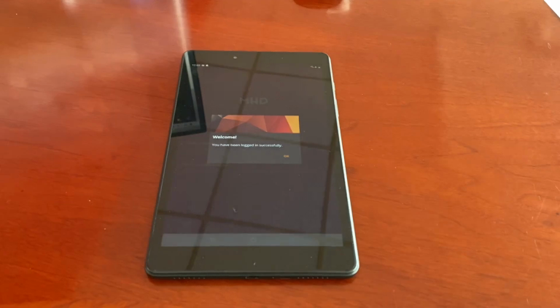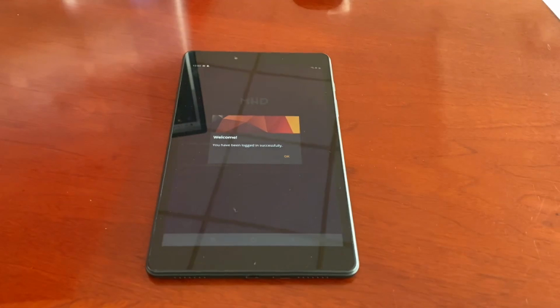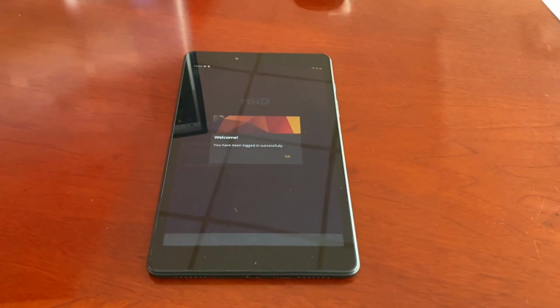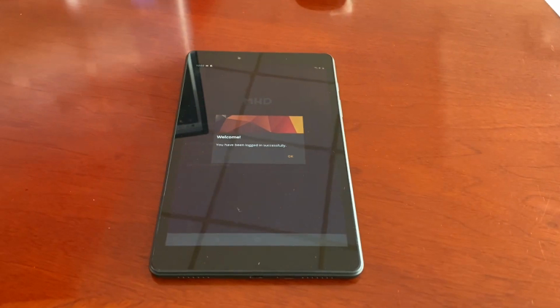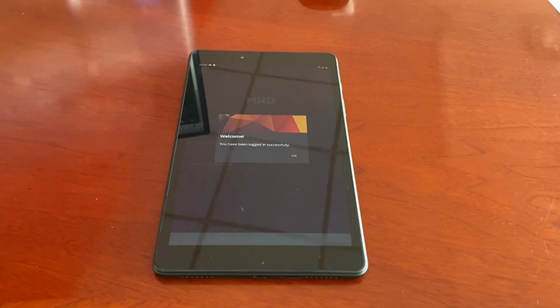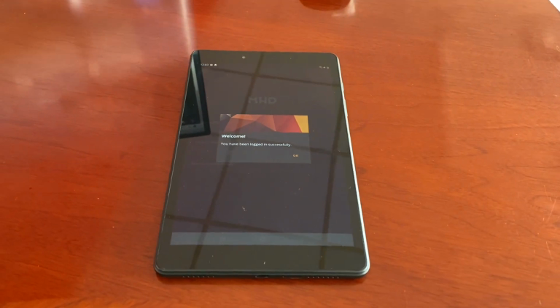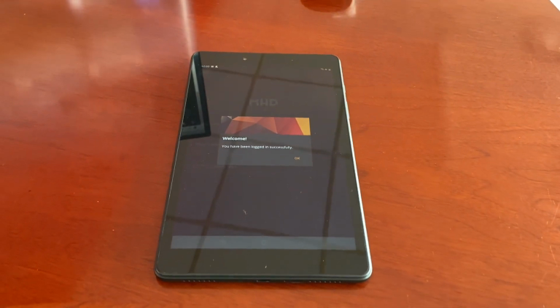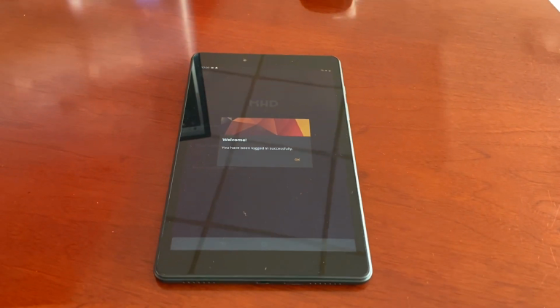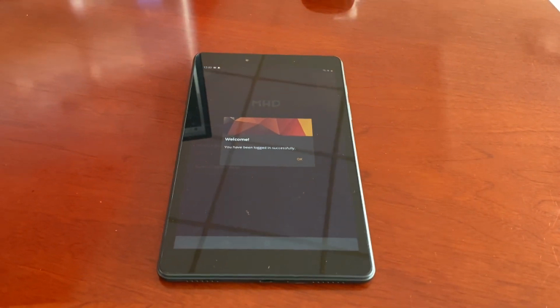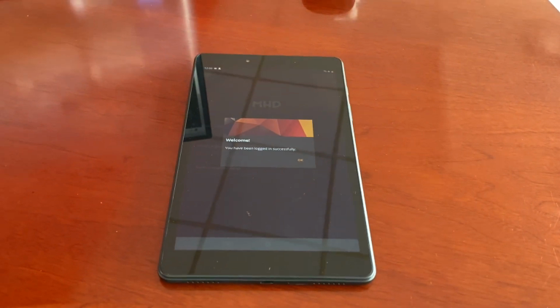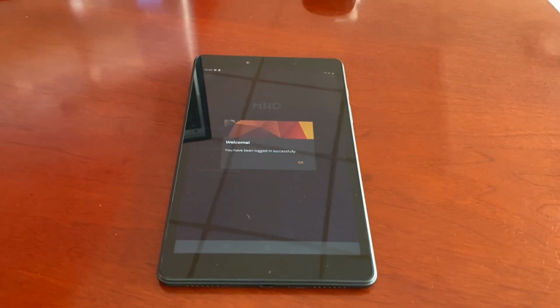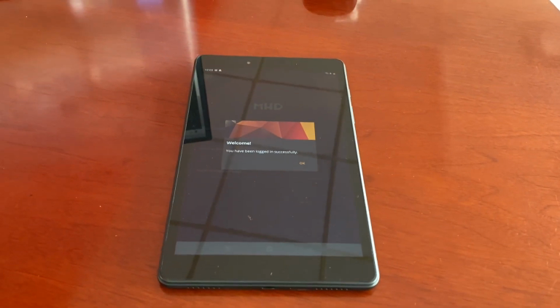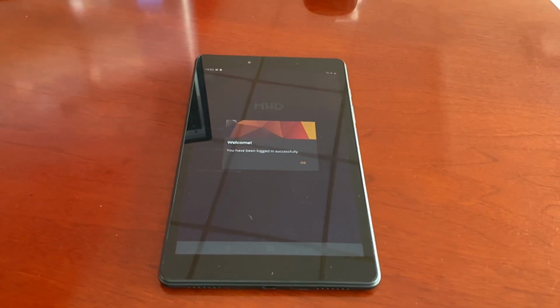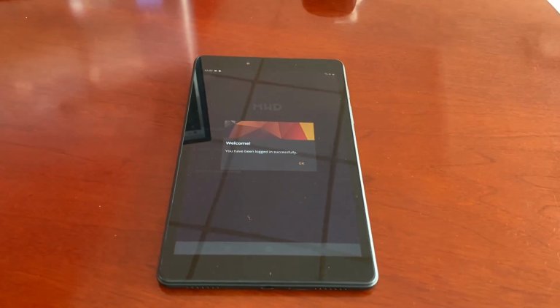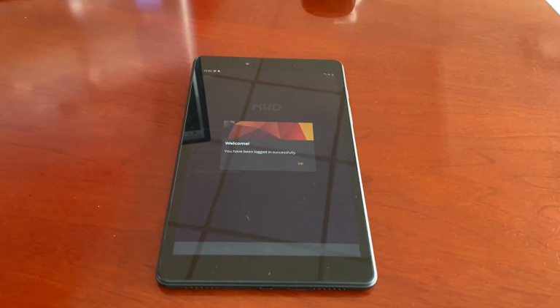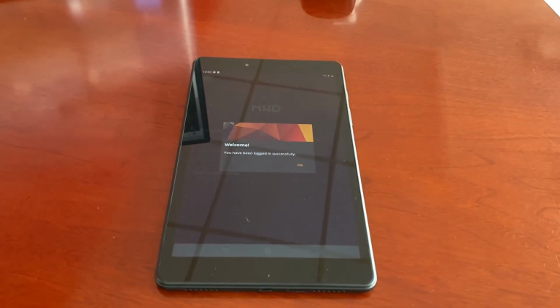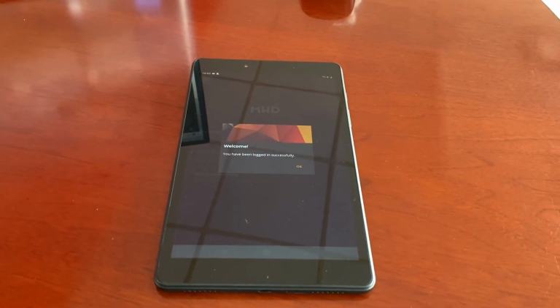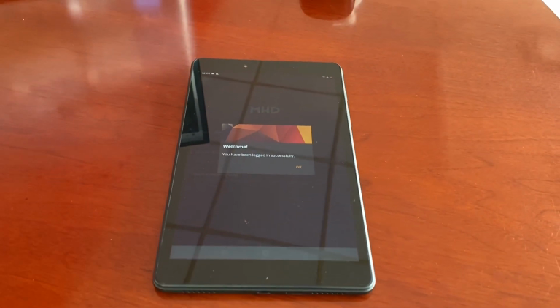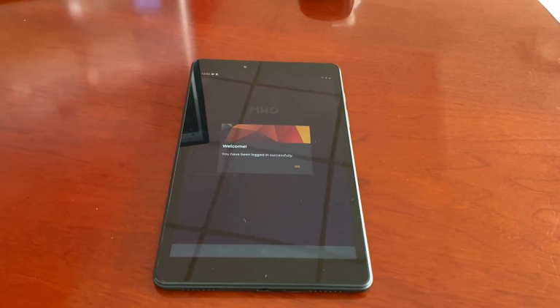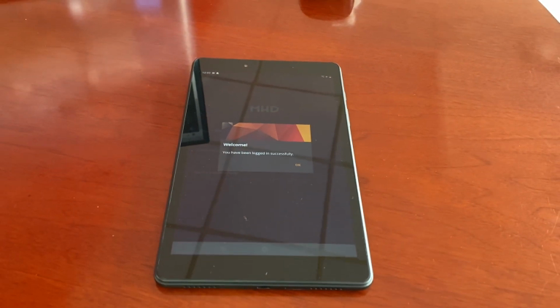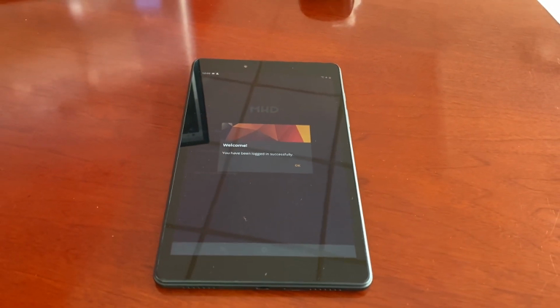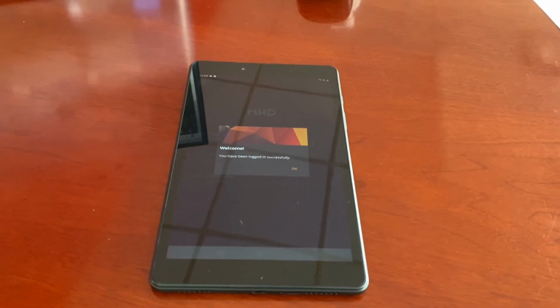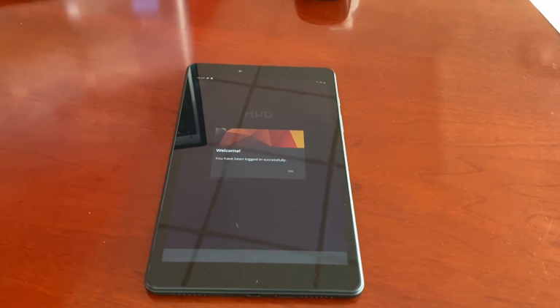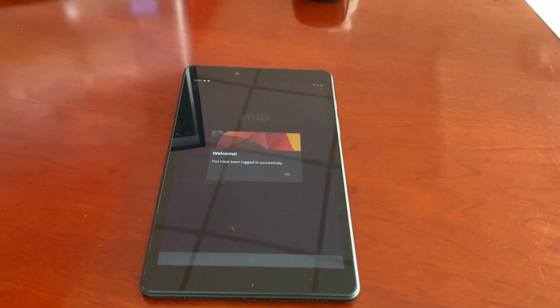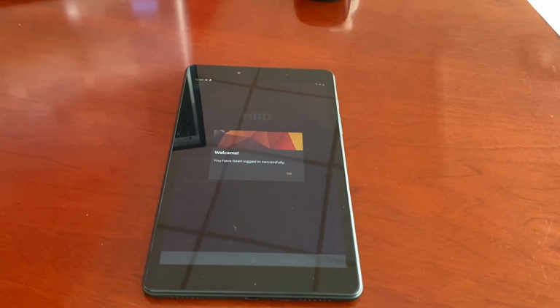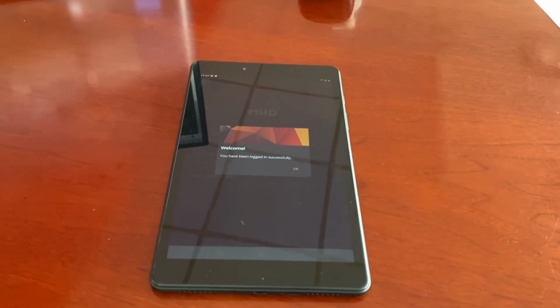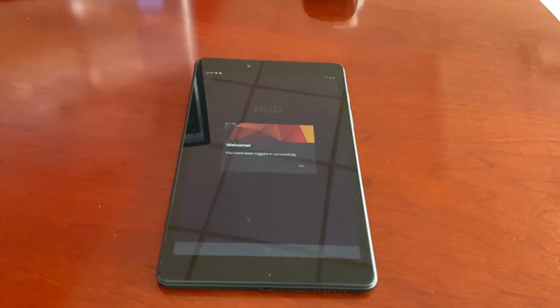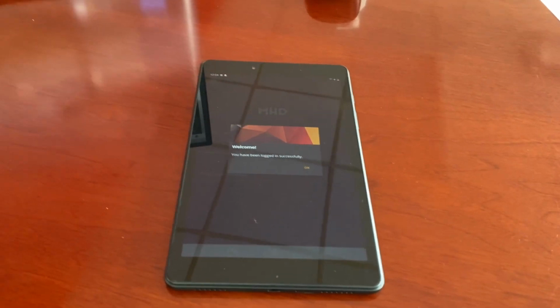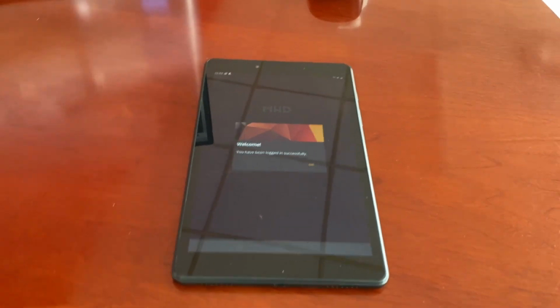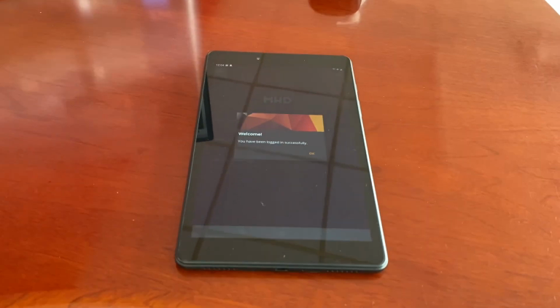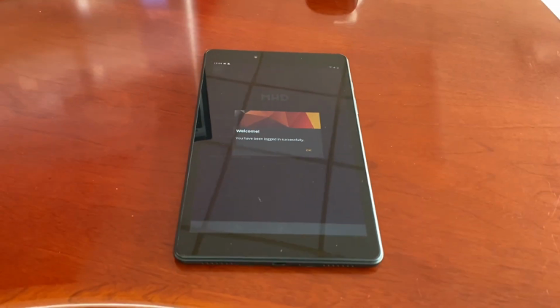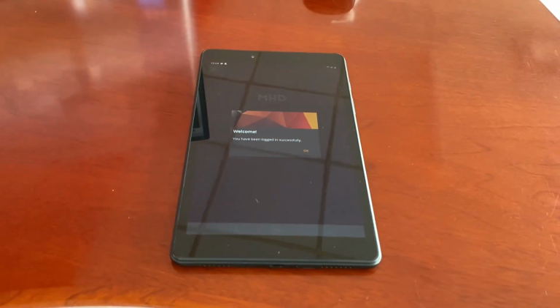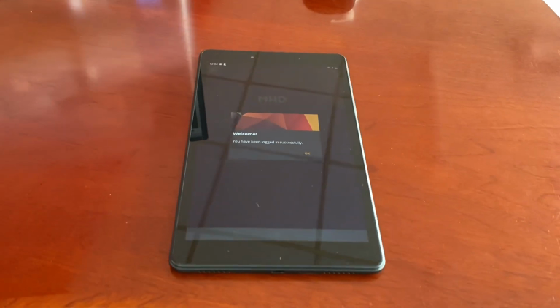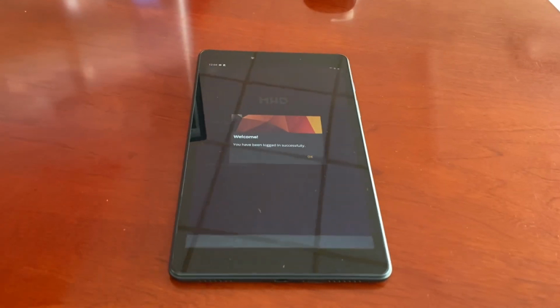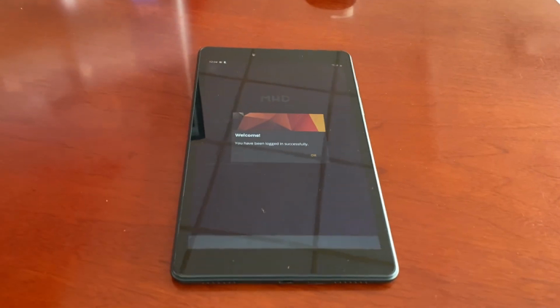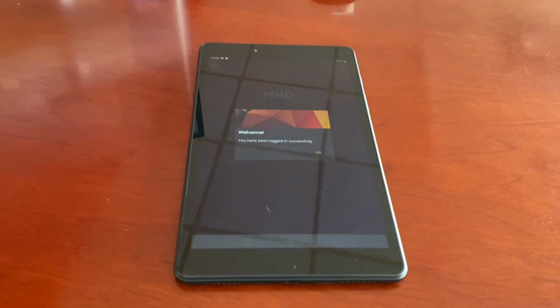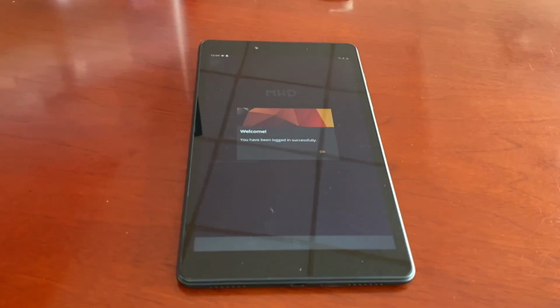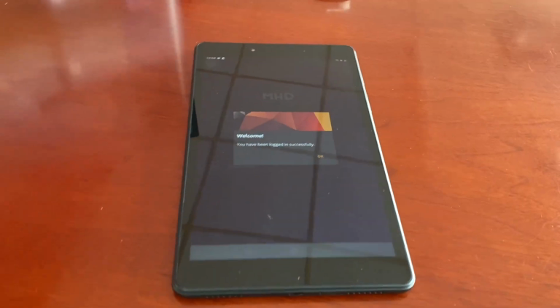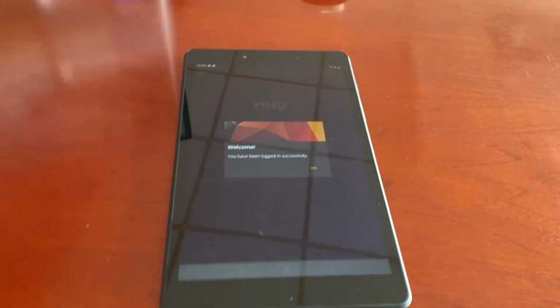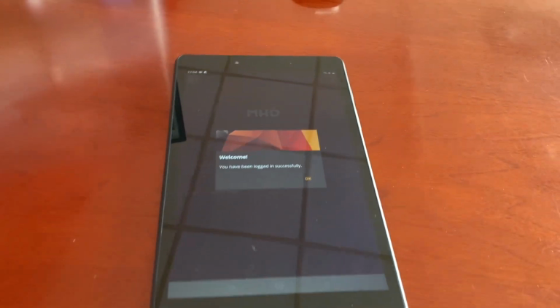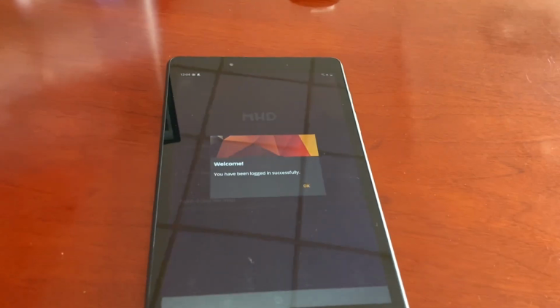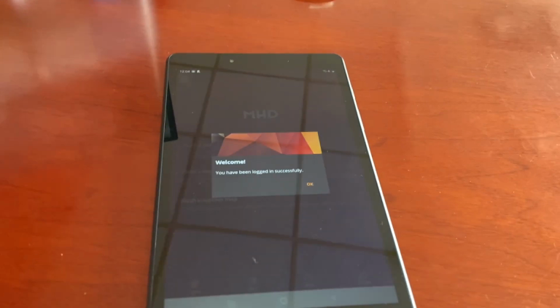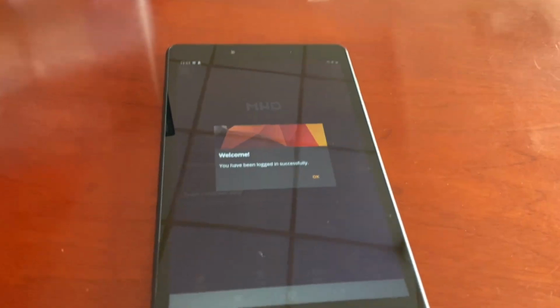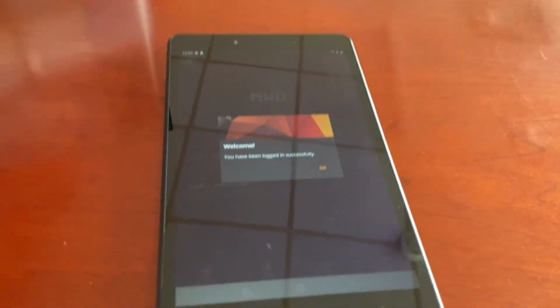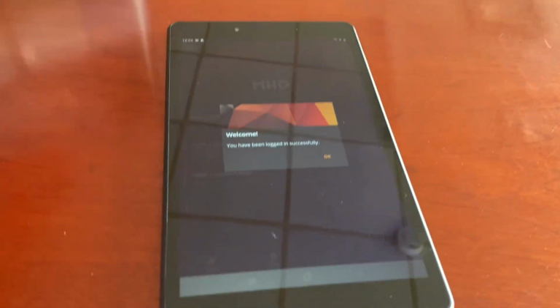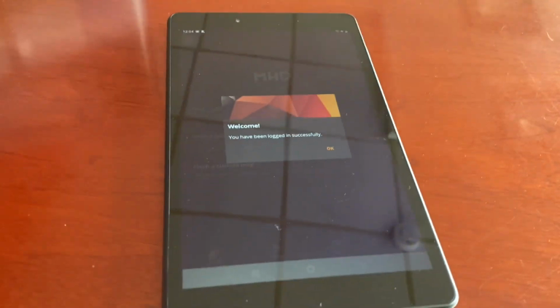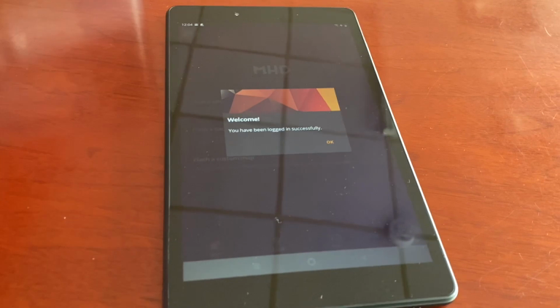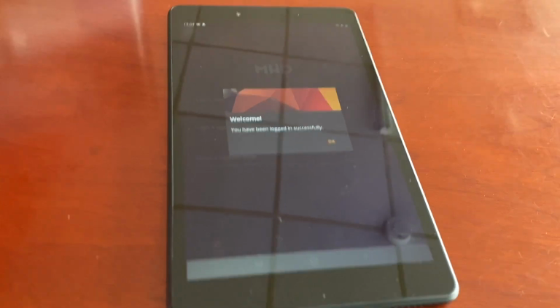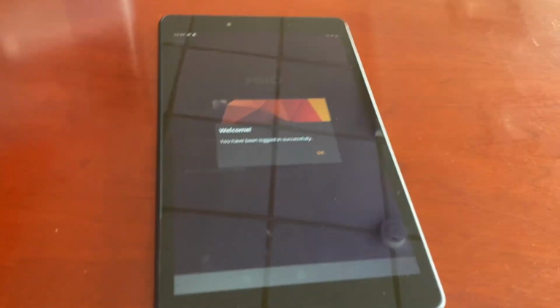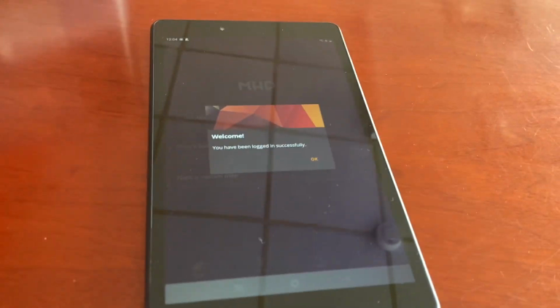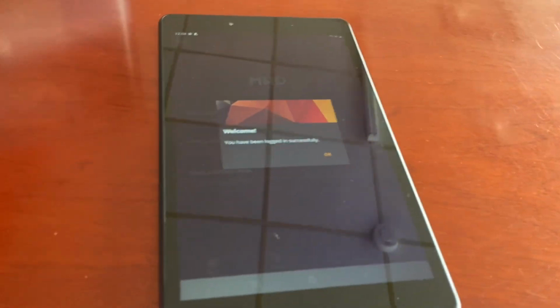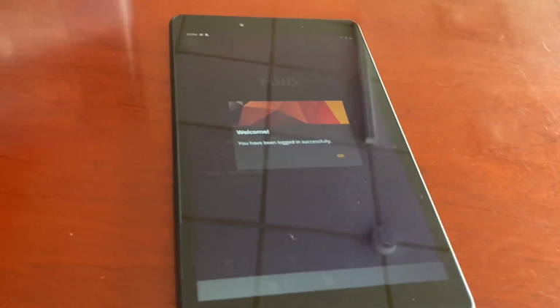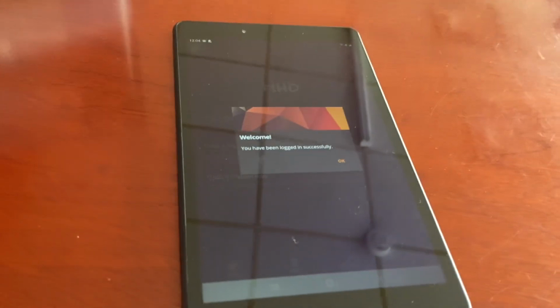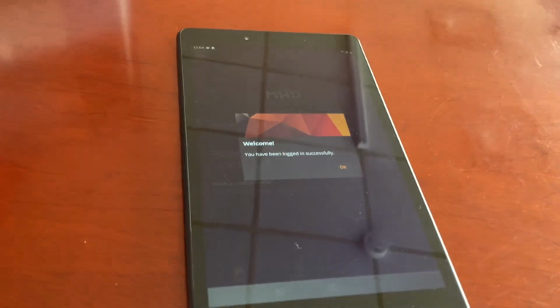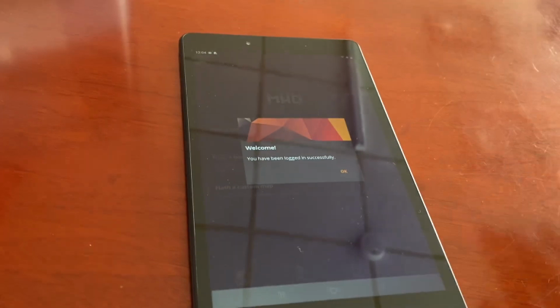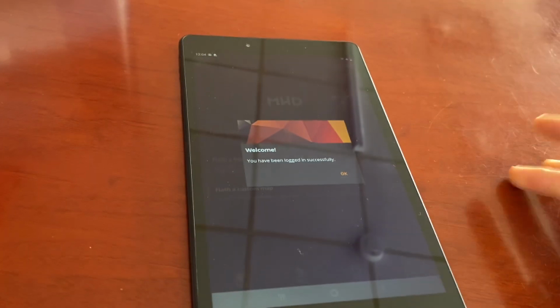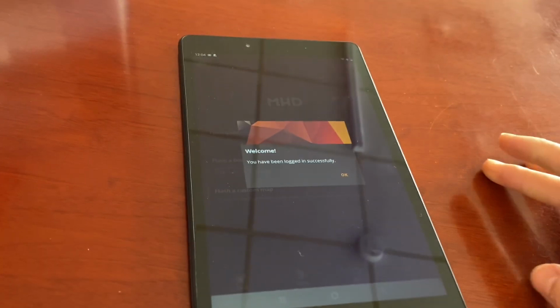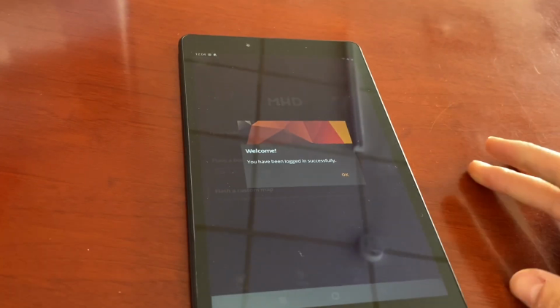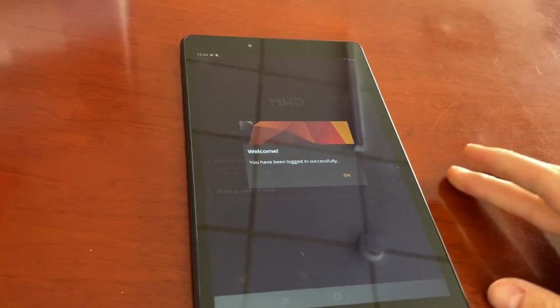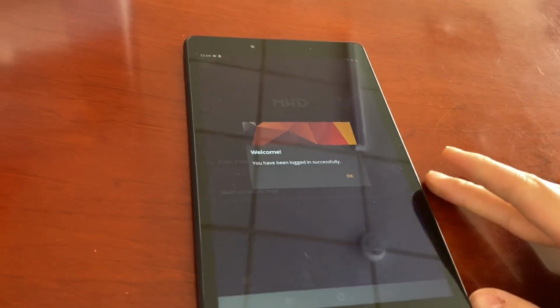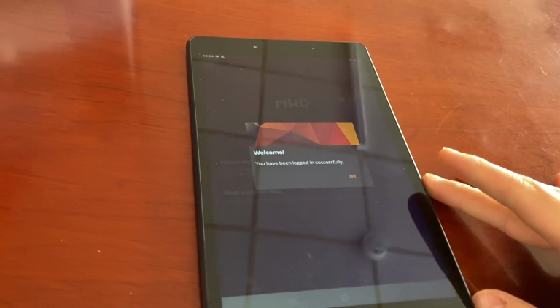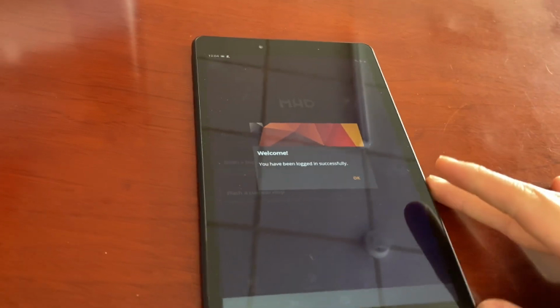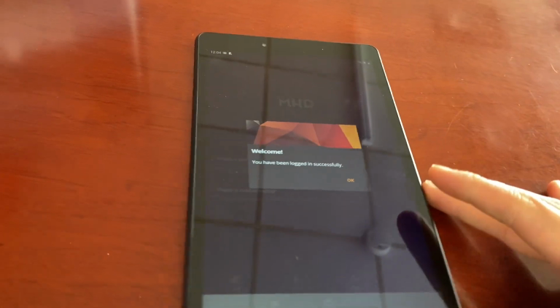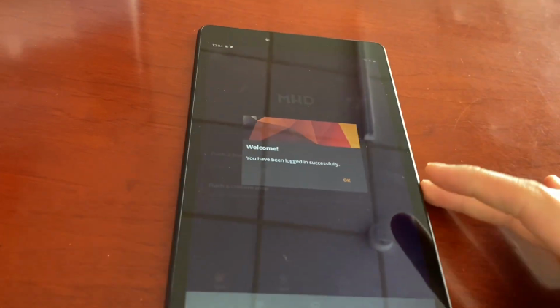Hey, what's going on guys? I'm going to do just a quick, simple one to two minute video on how to install MHD on your iPhone.